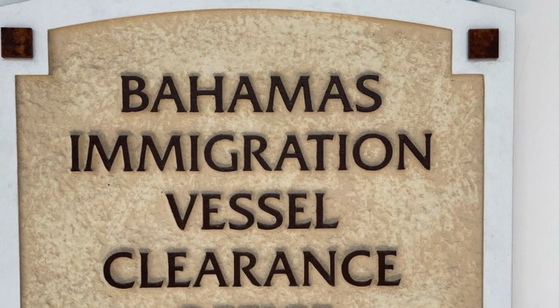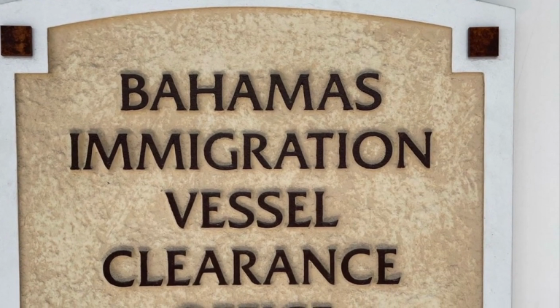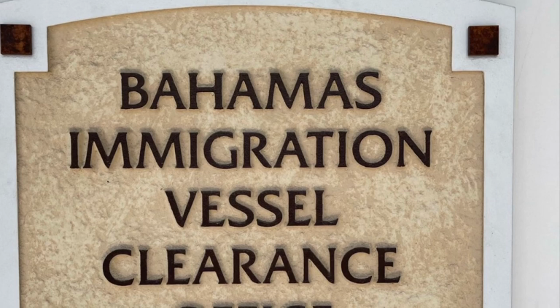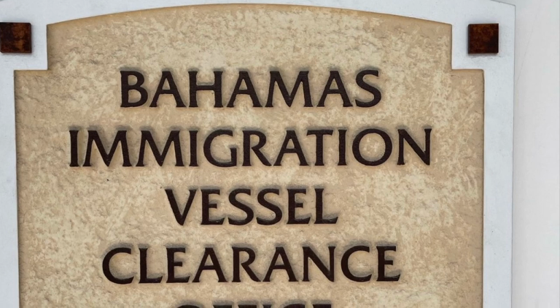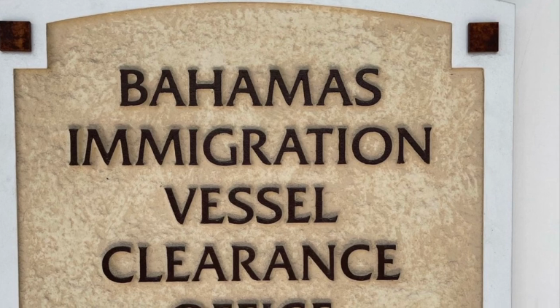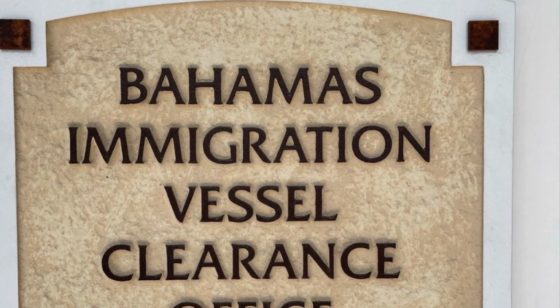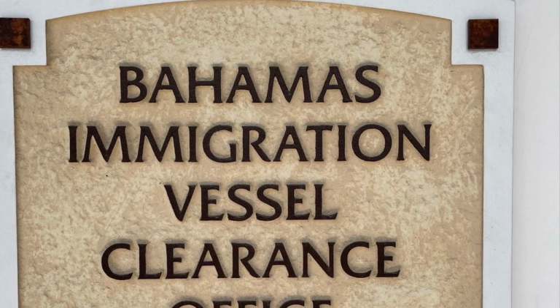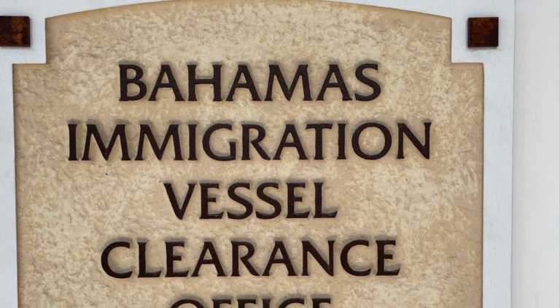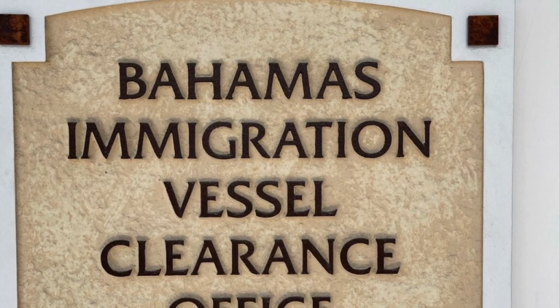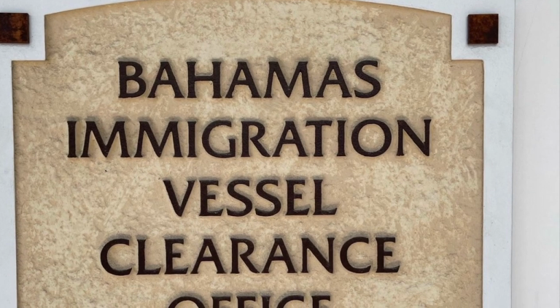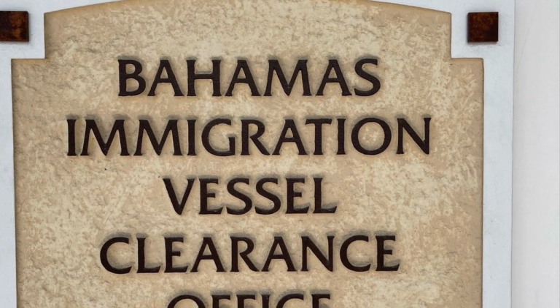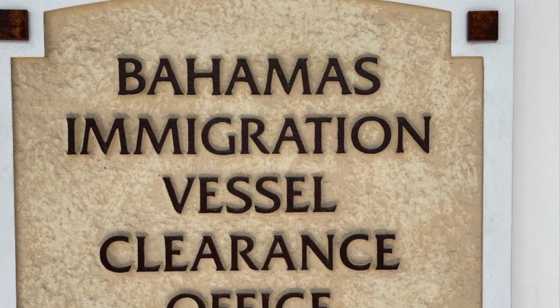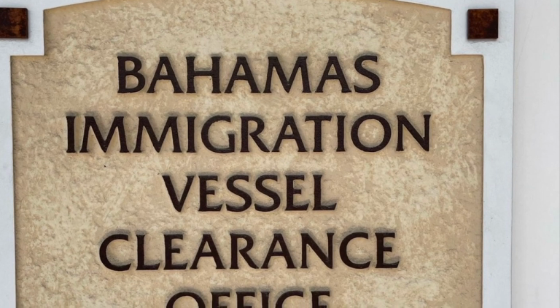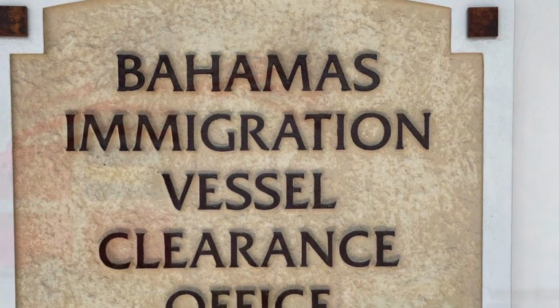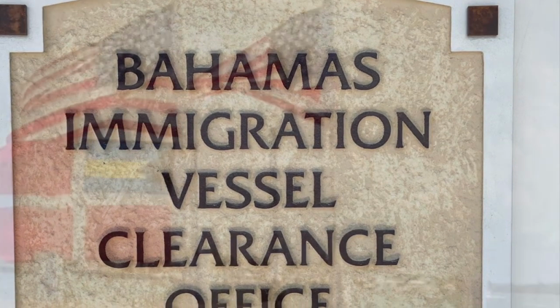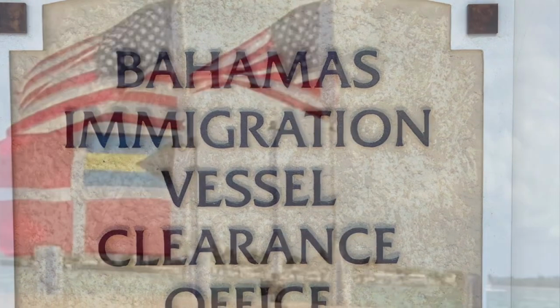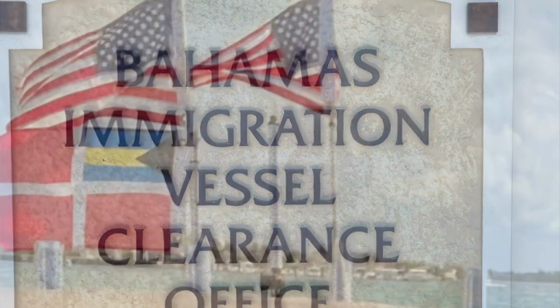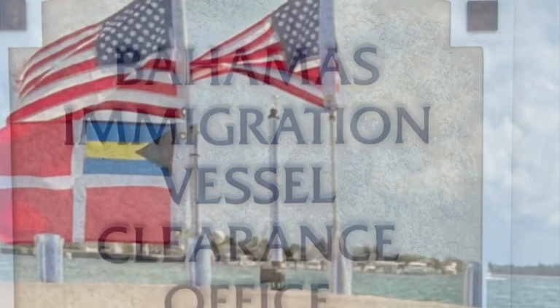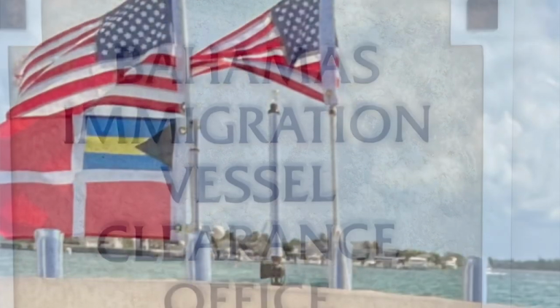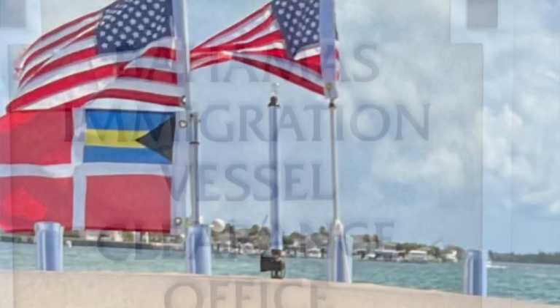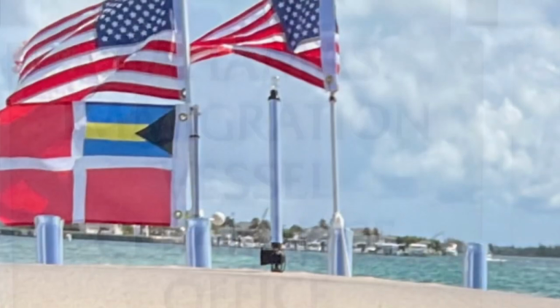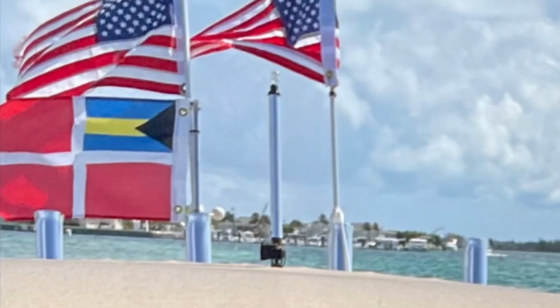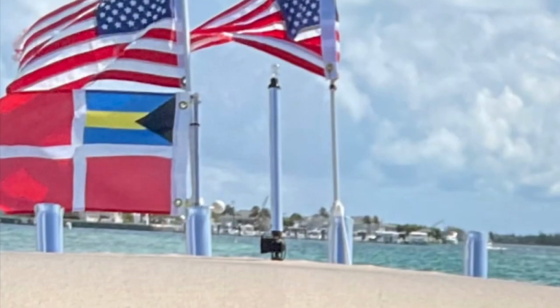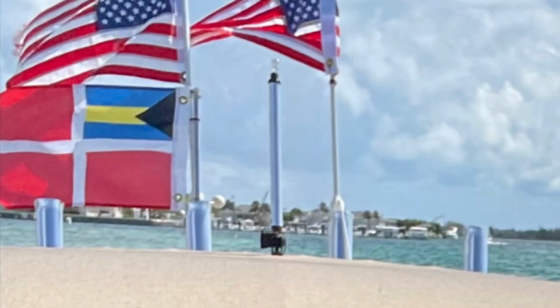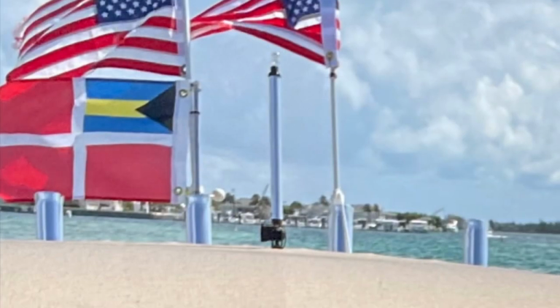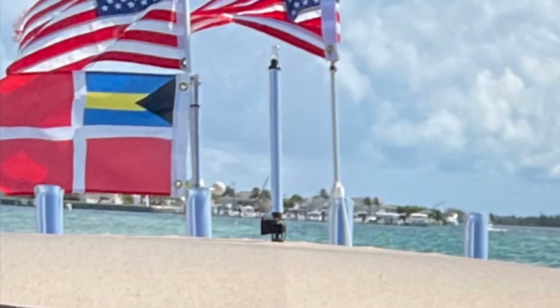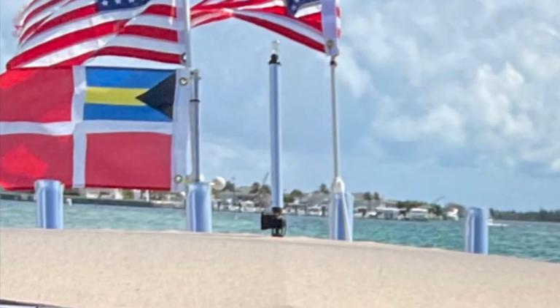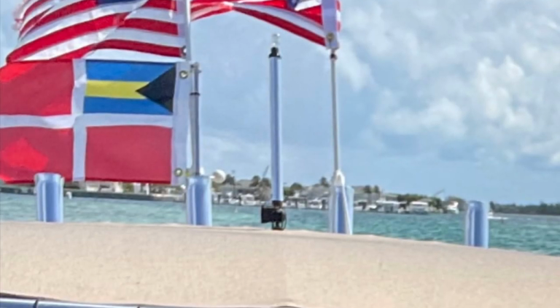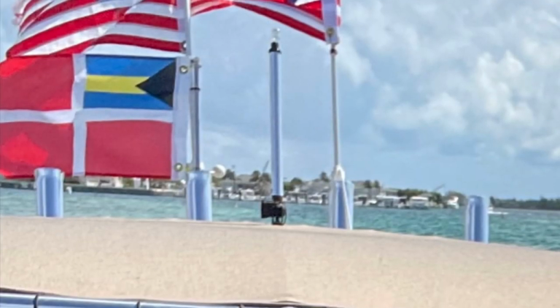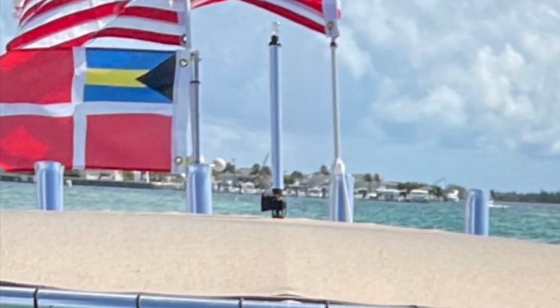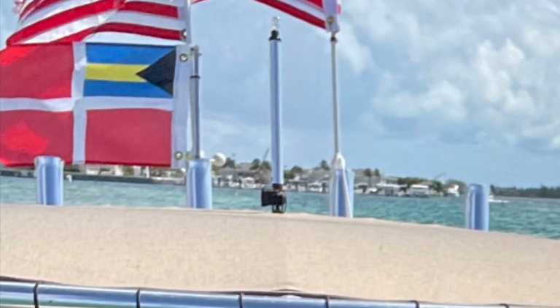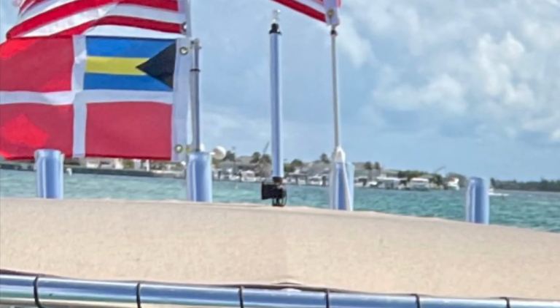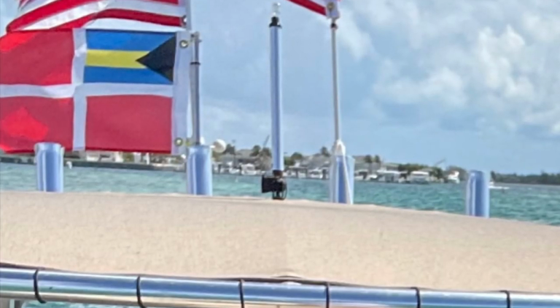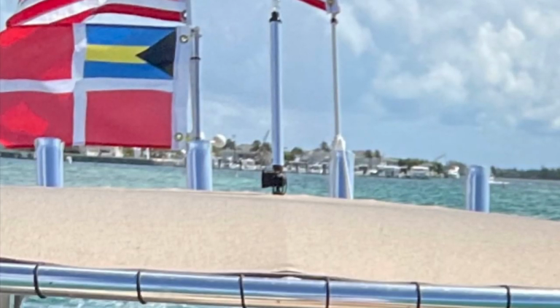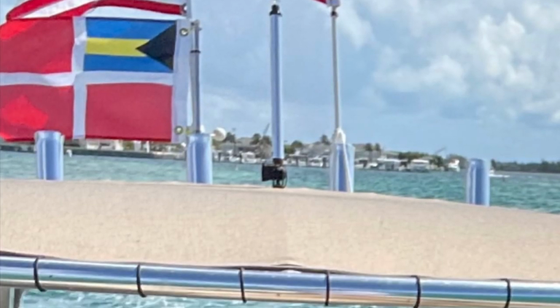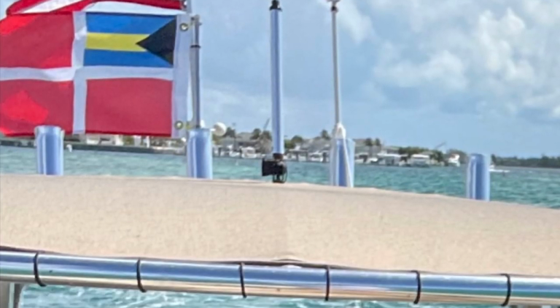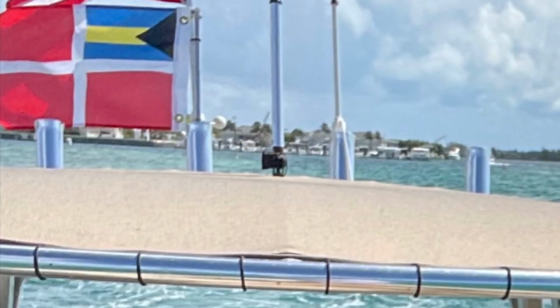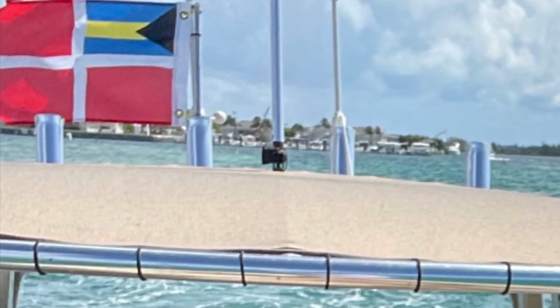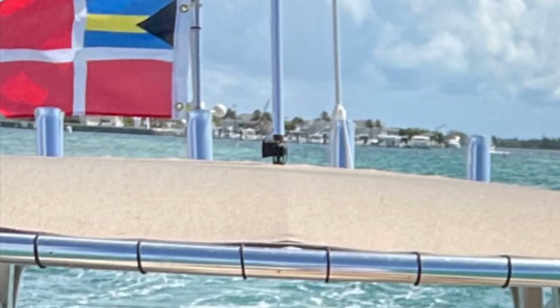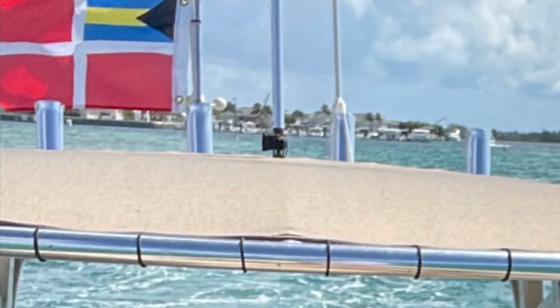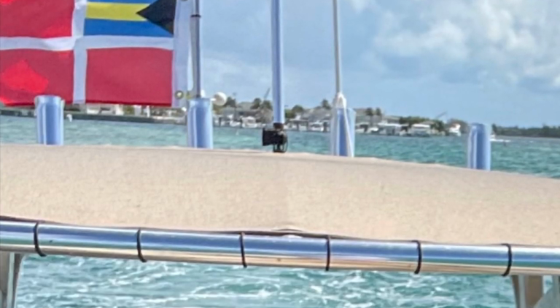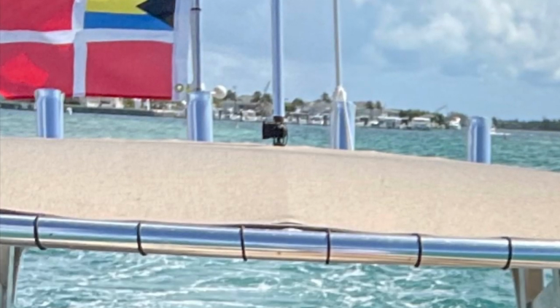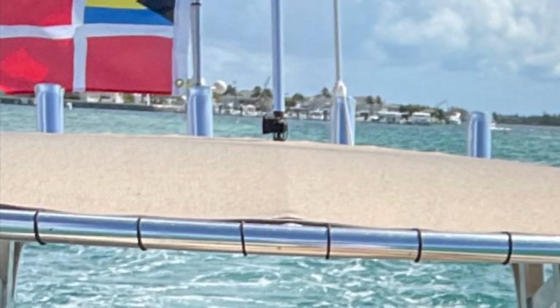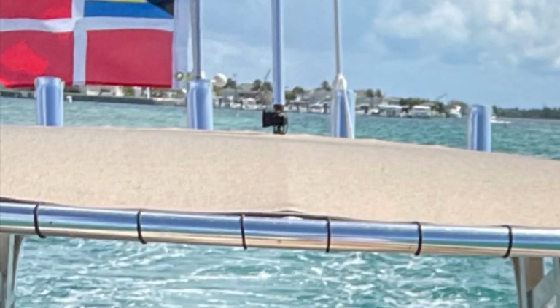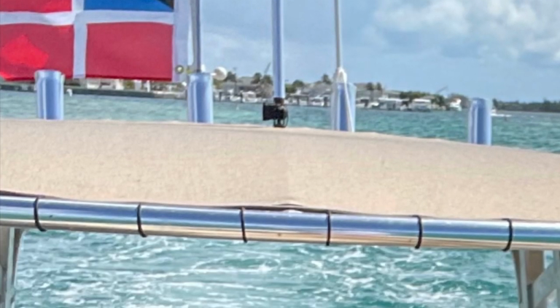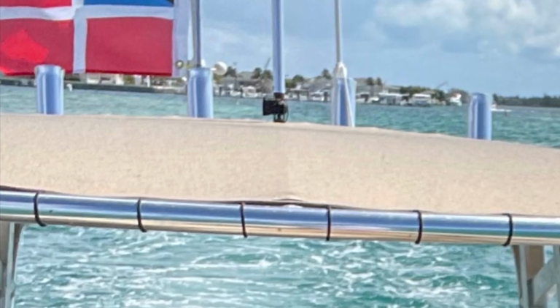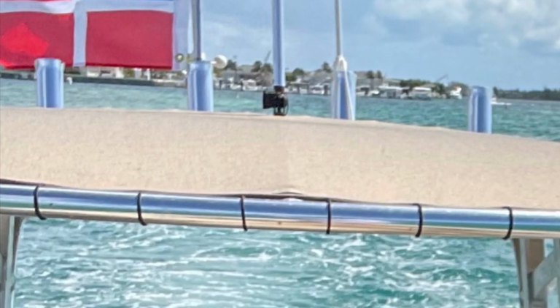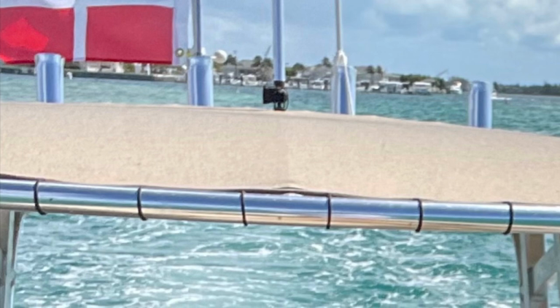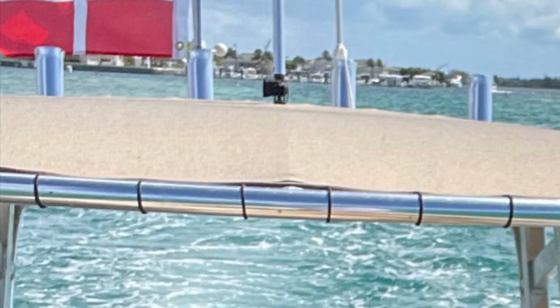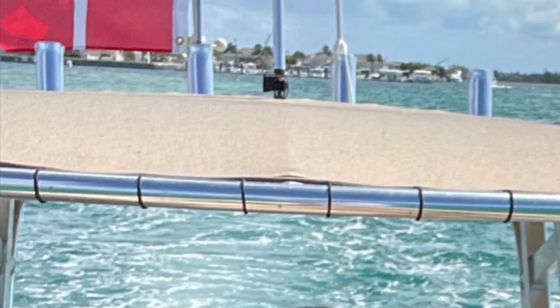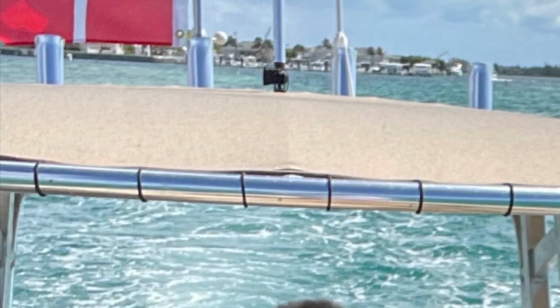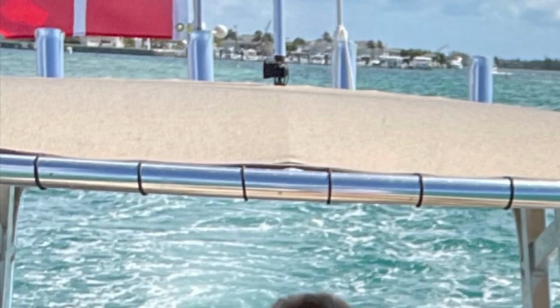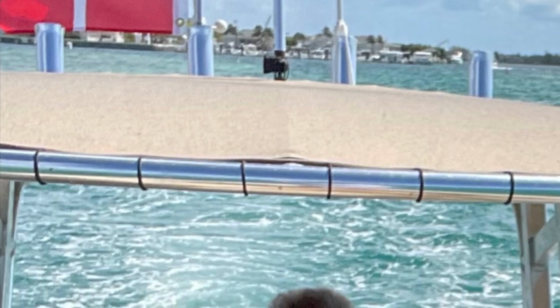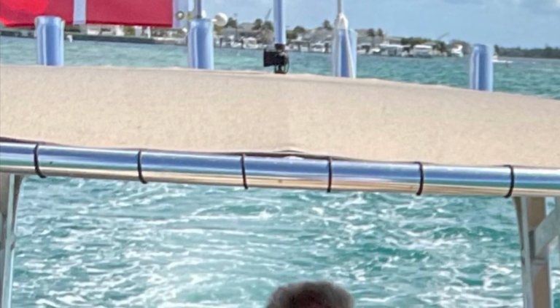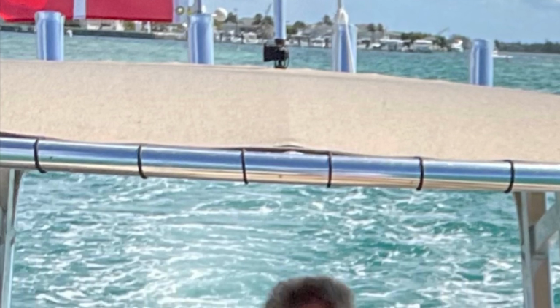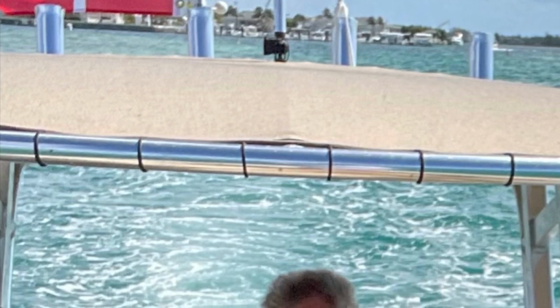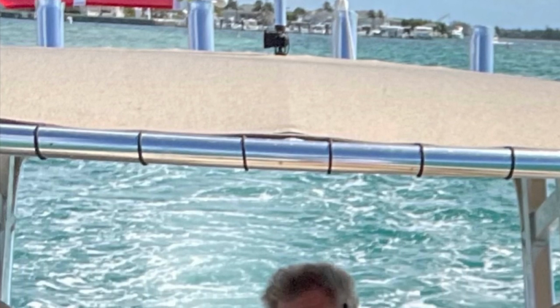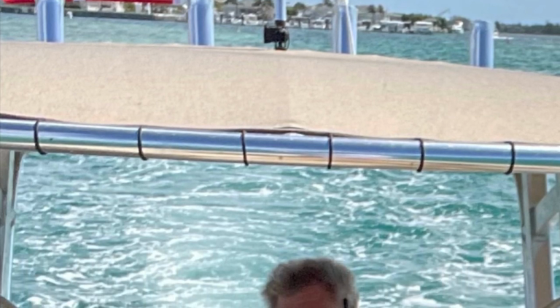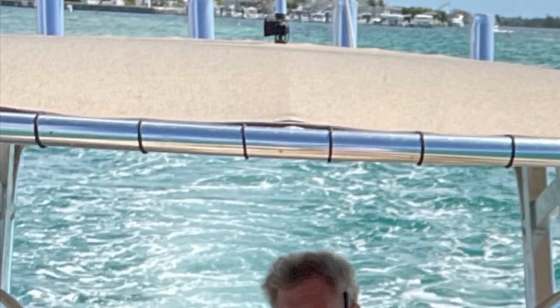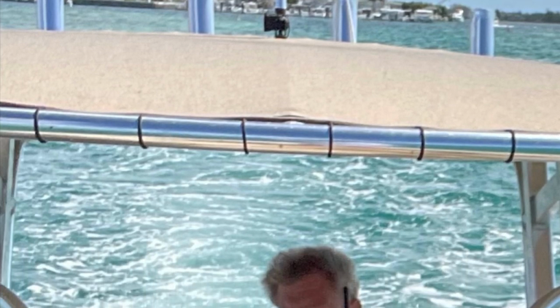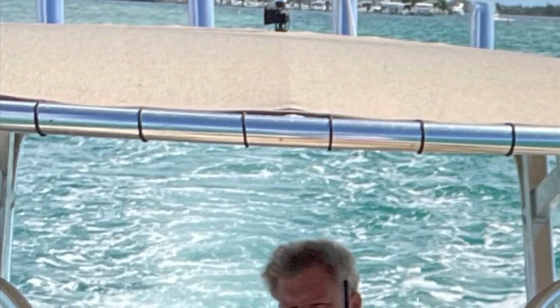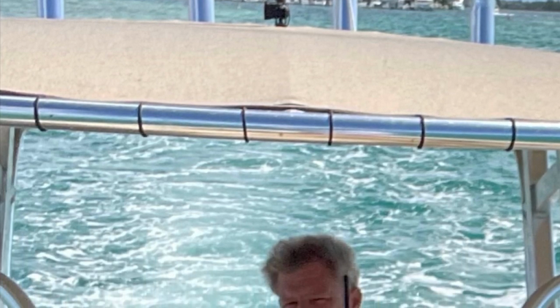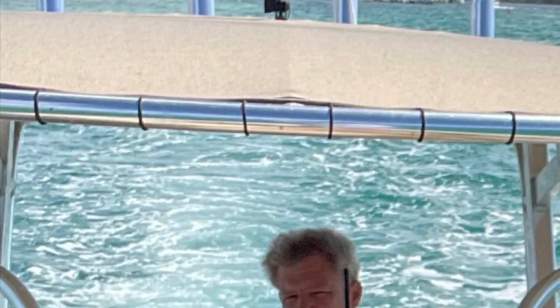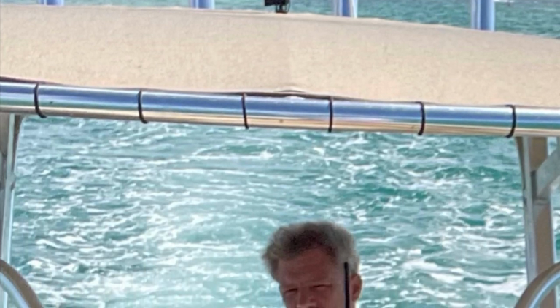Remember, only the Captain gets off the boat. Then go ahead and raise that Bahamian visitors flag before having fun and enjoying the island.